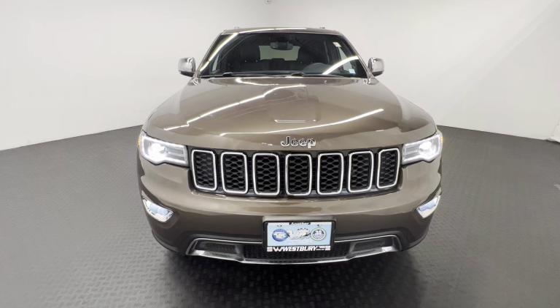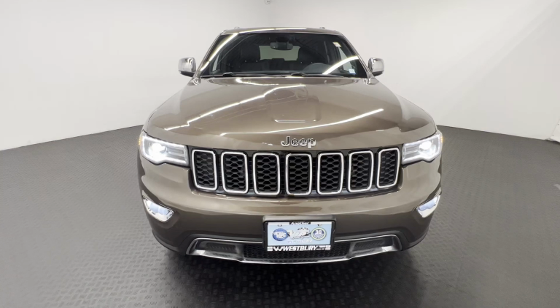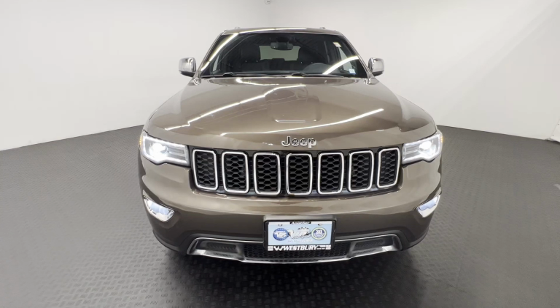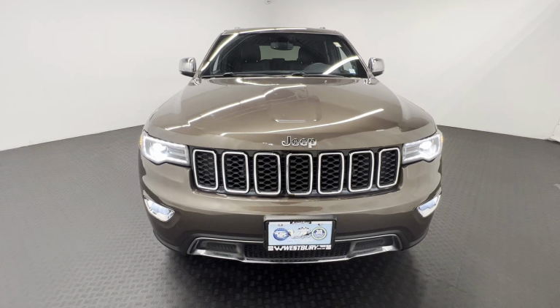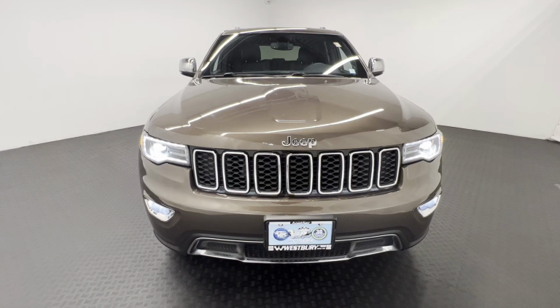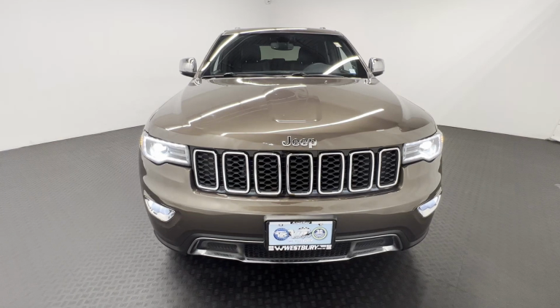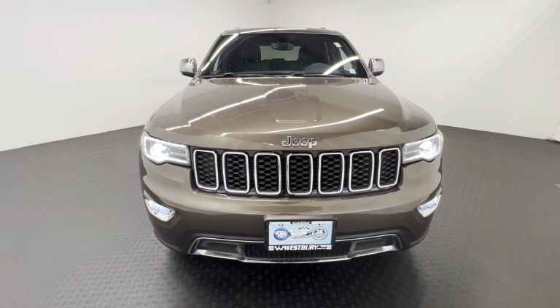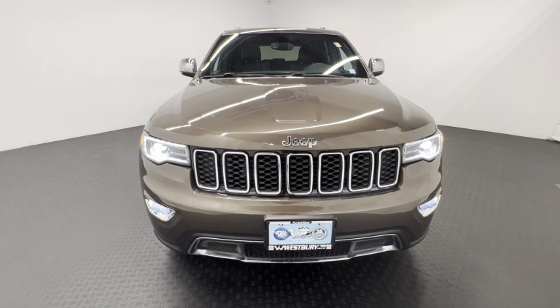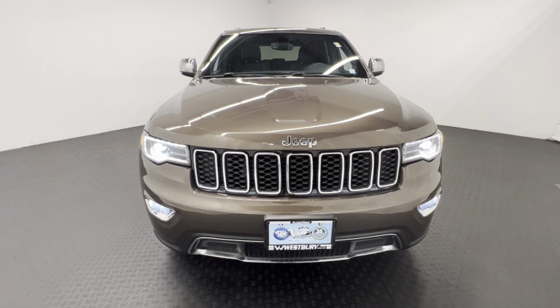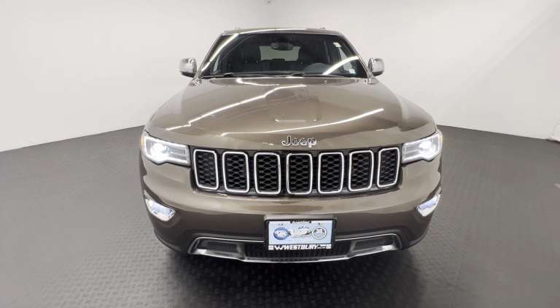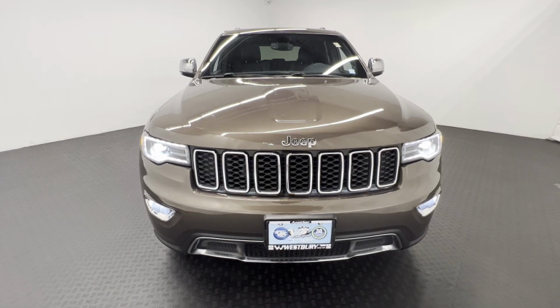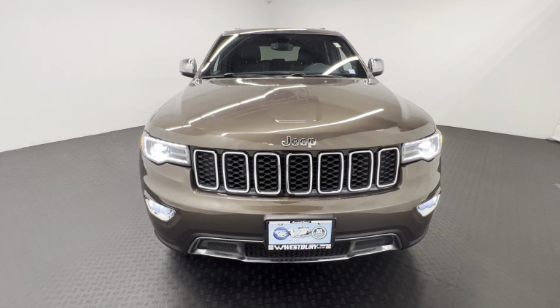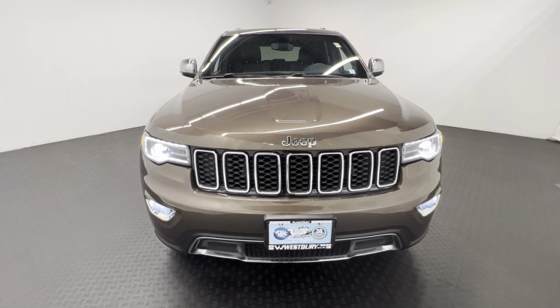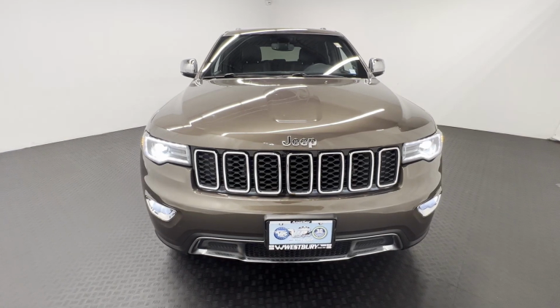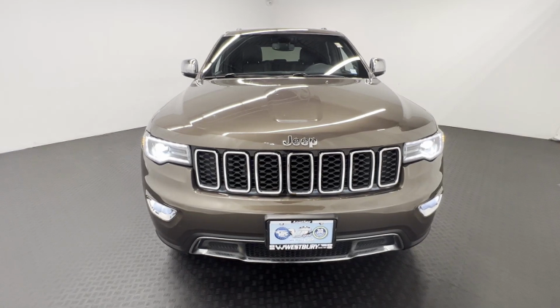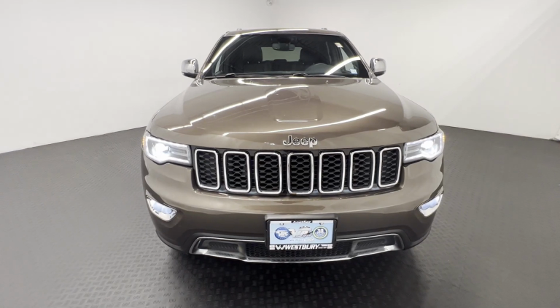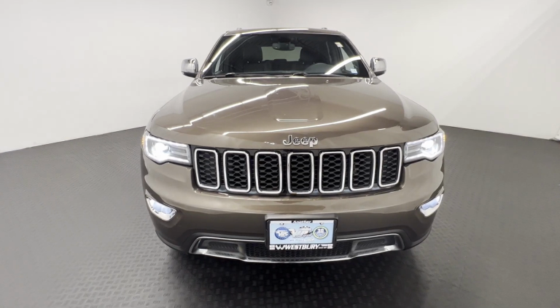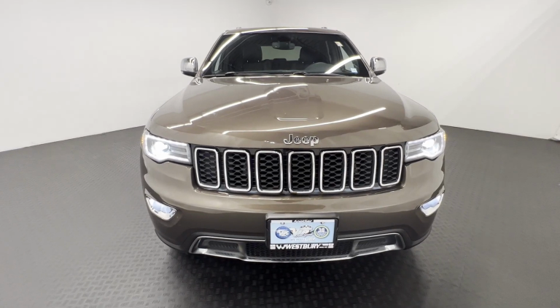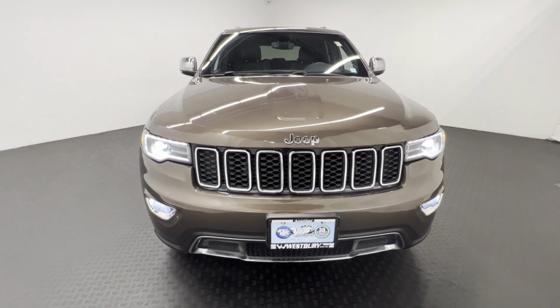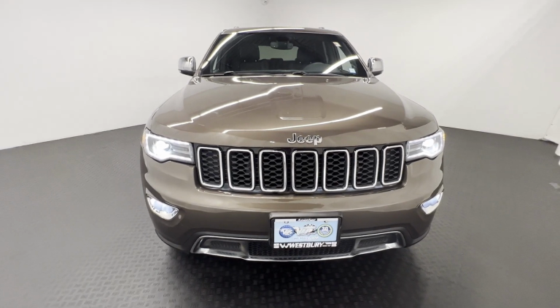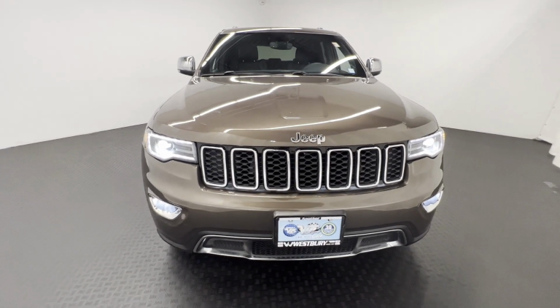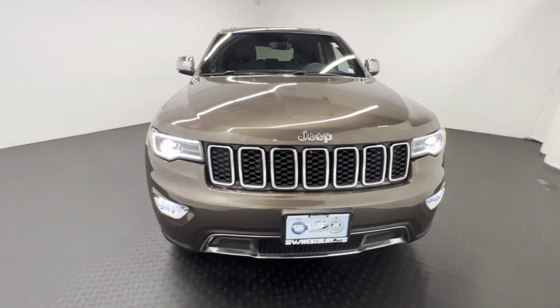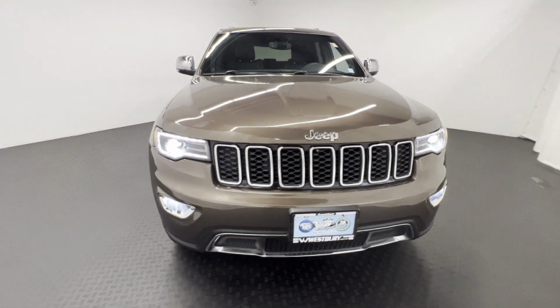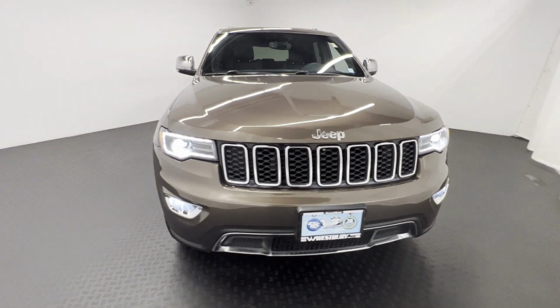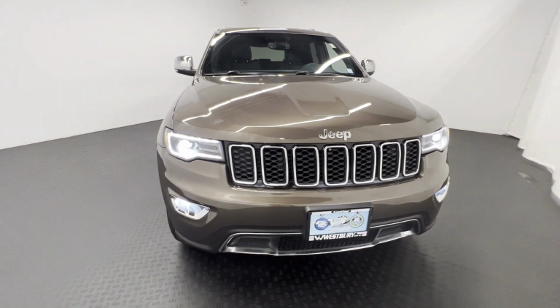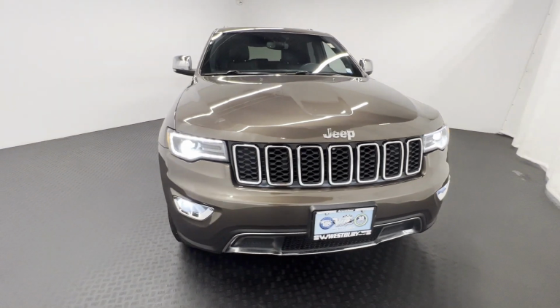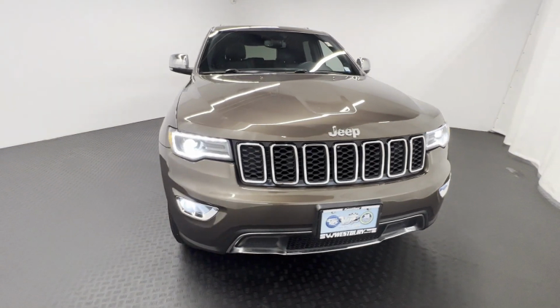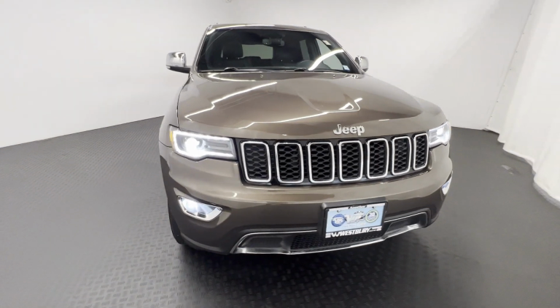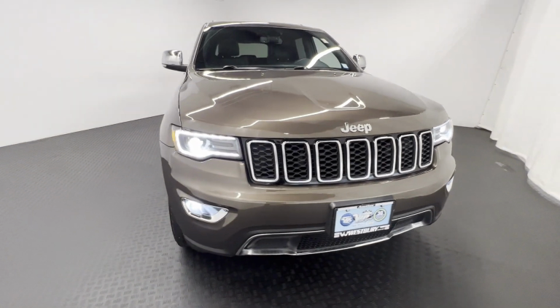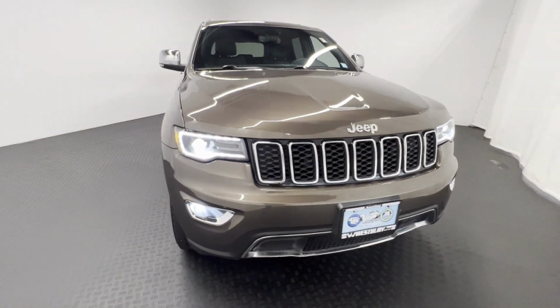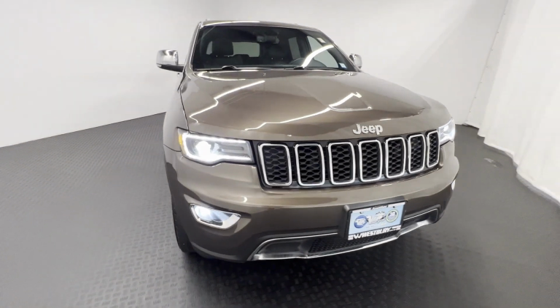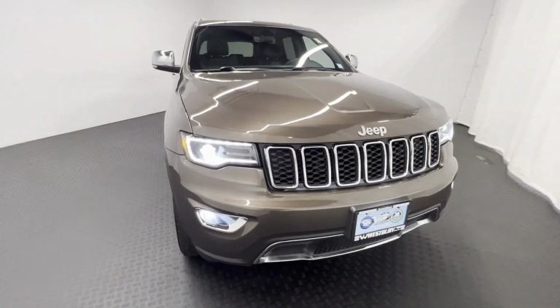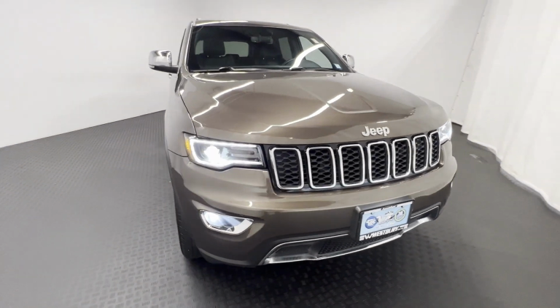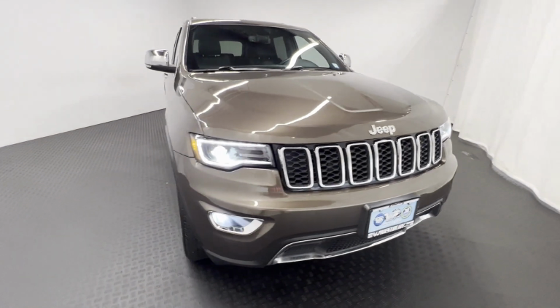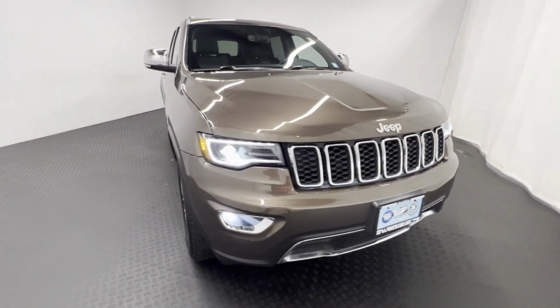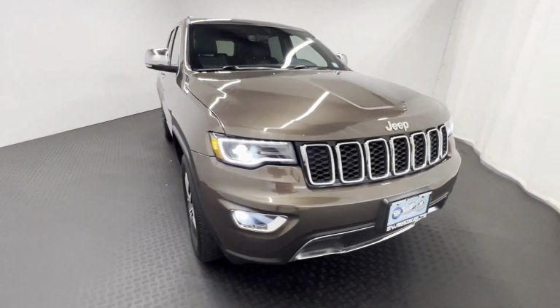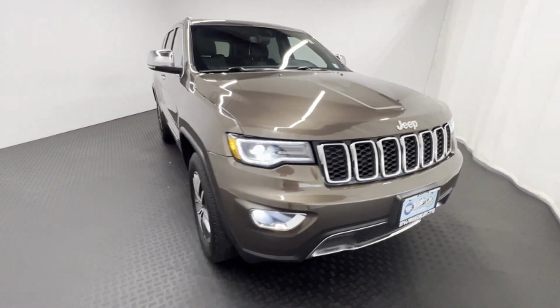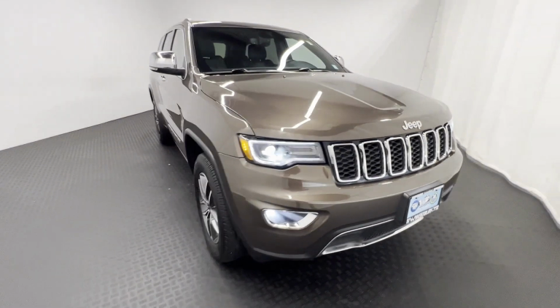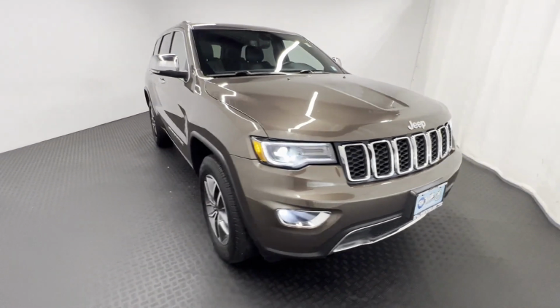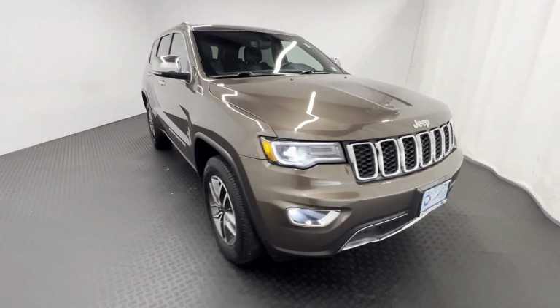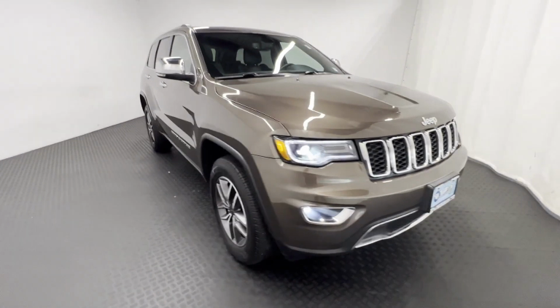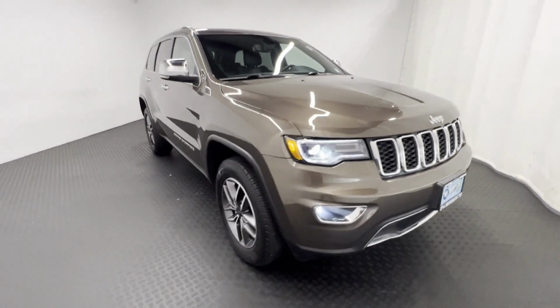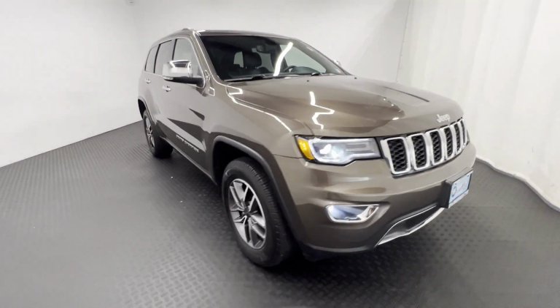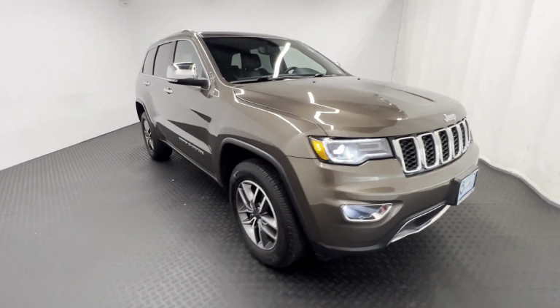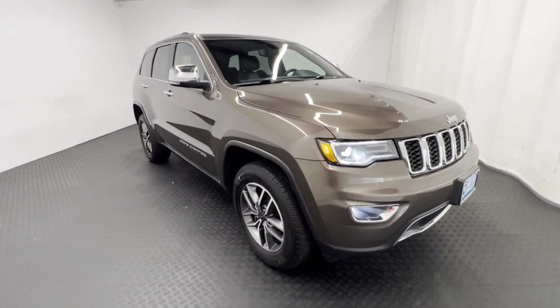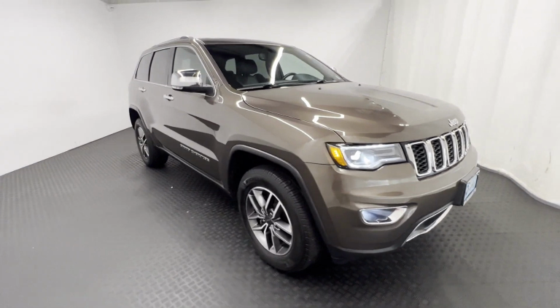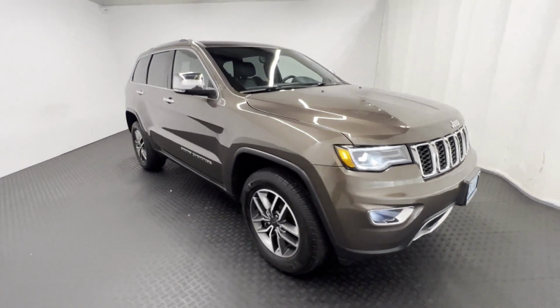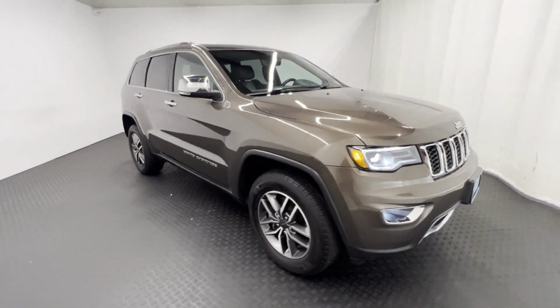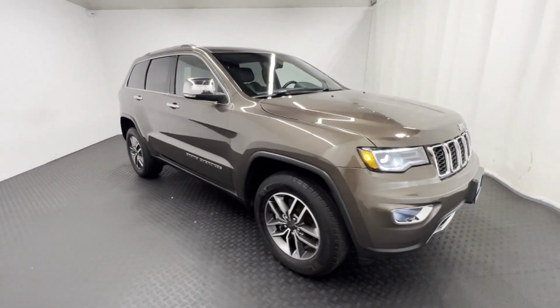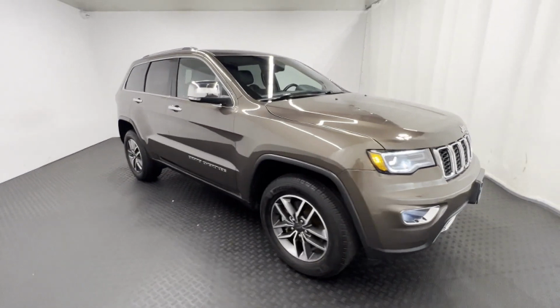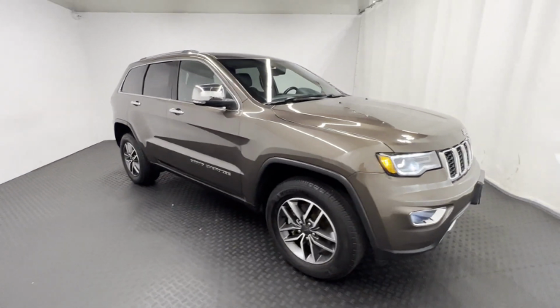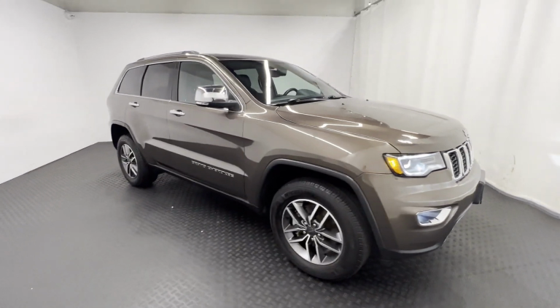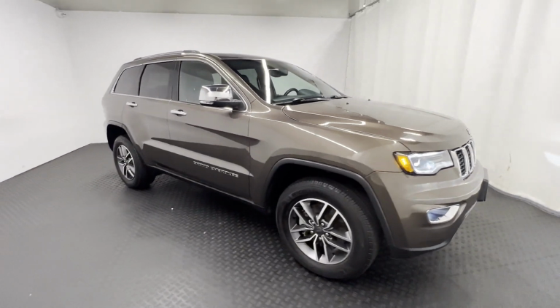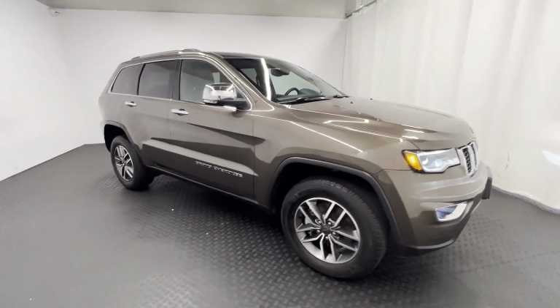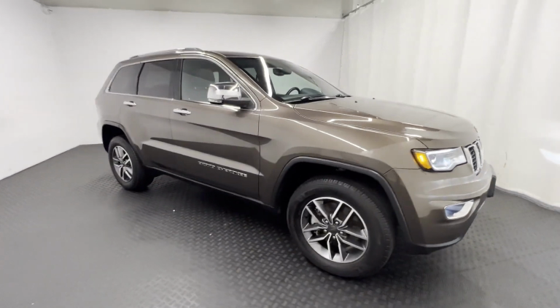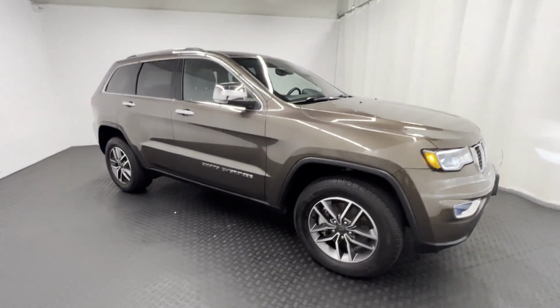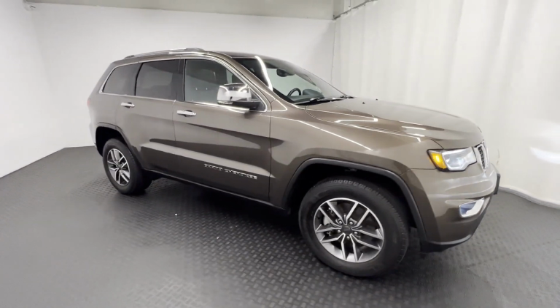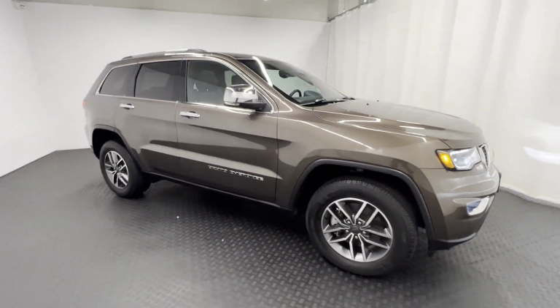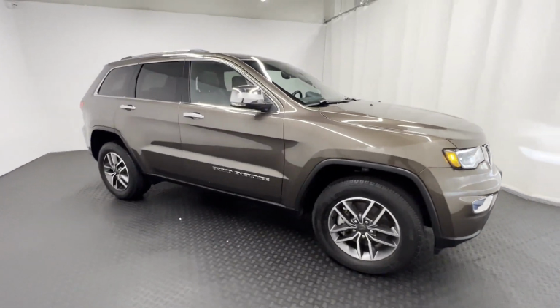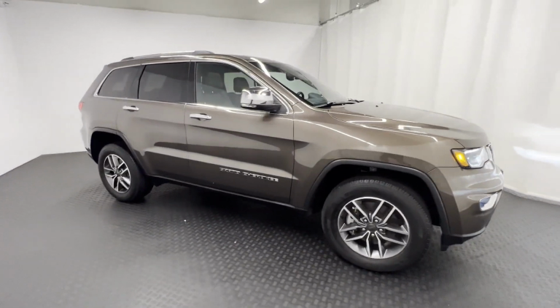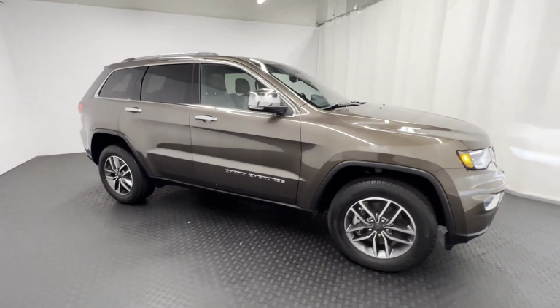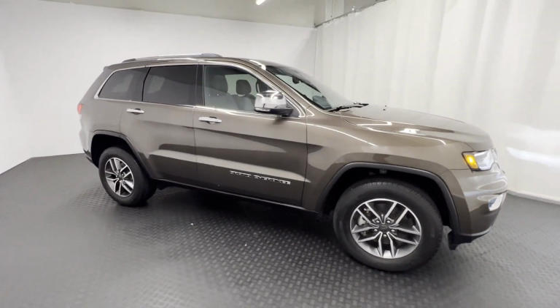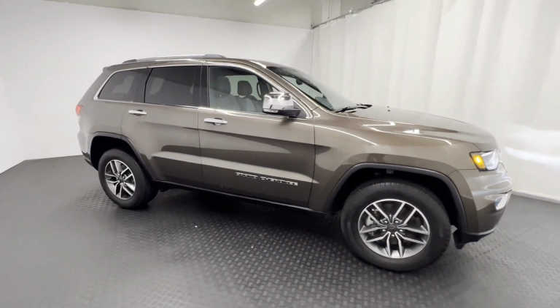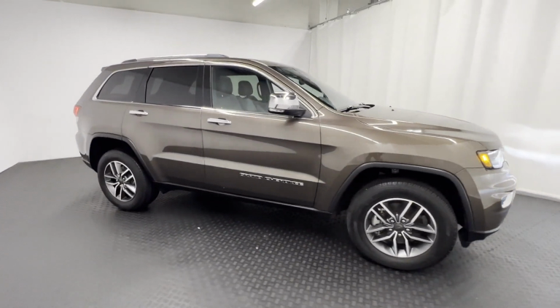2021 Jeep Grand Cherokee. This SUV offers space as well as power and performance.